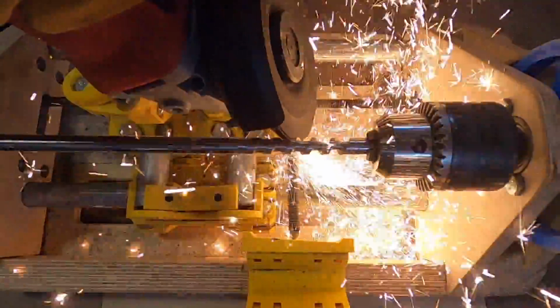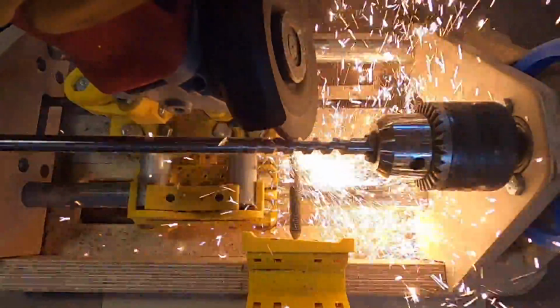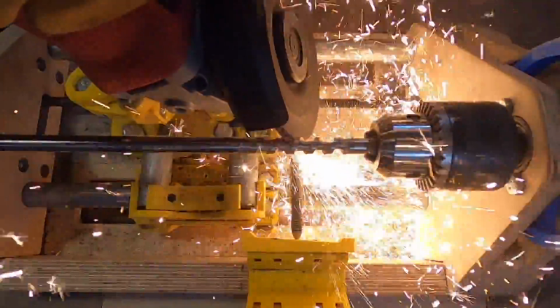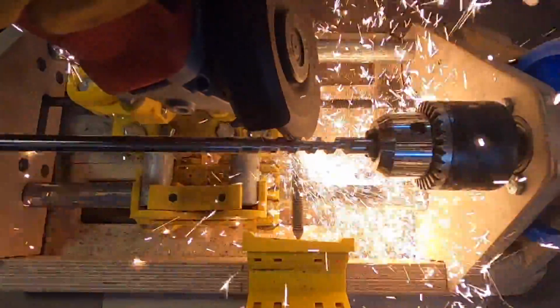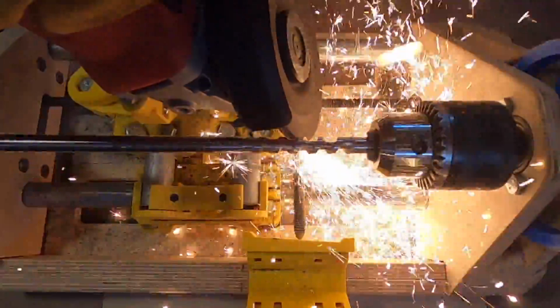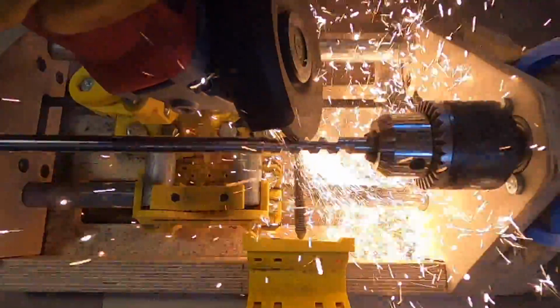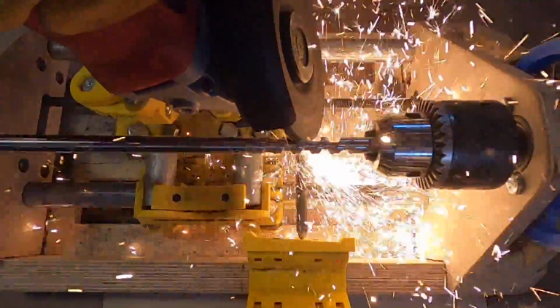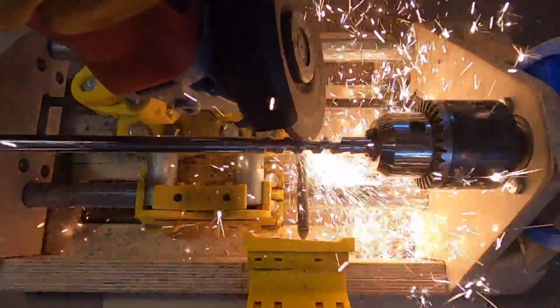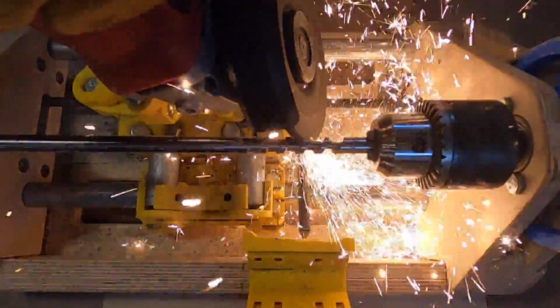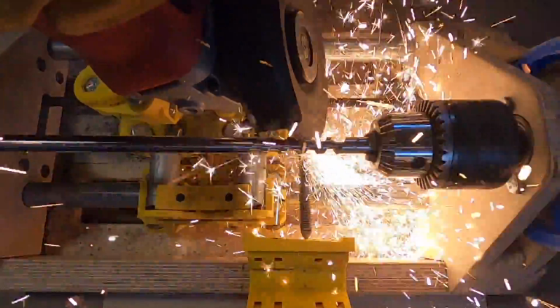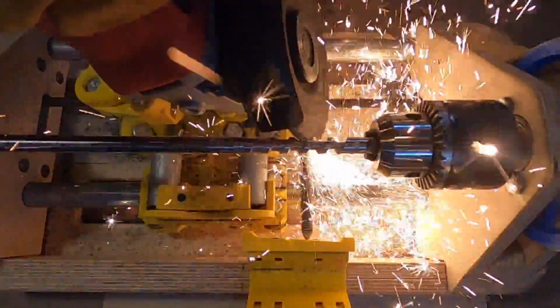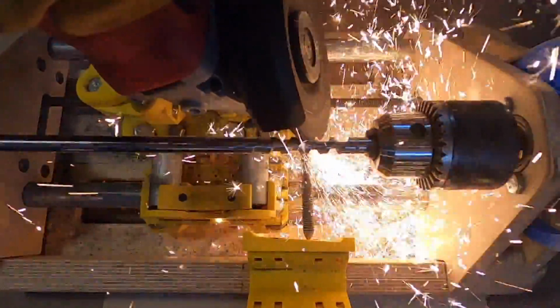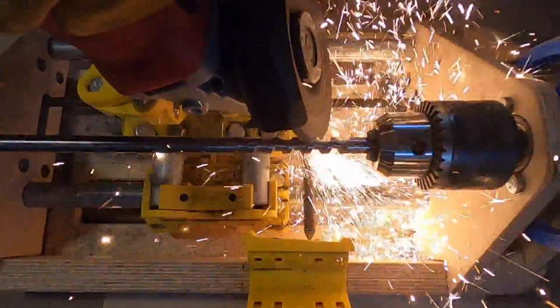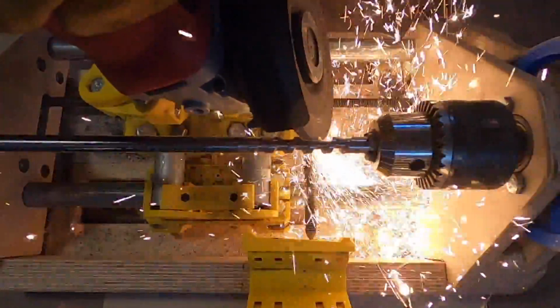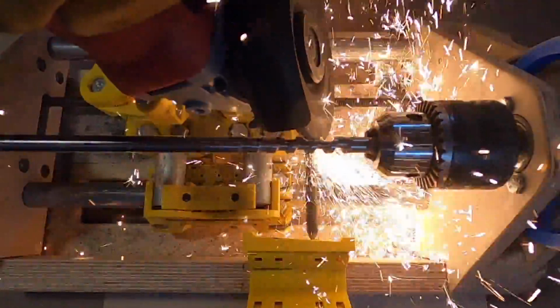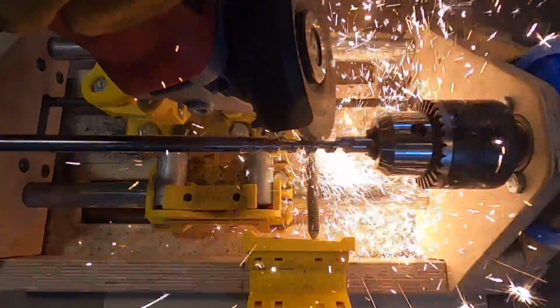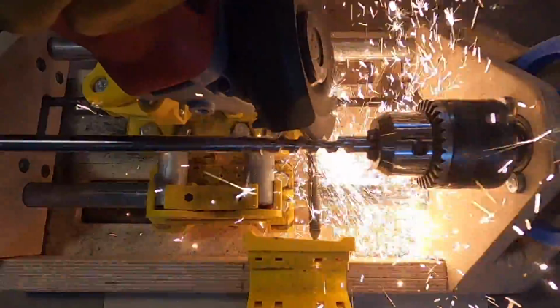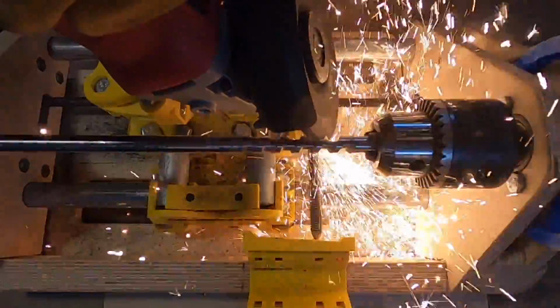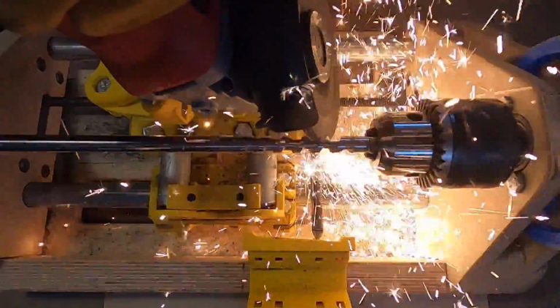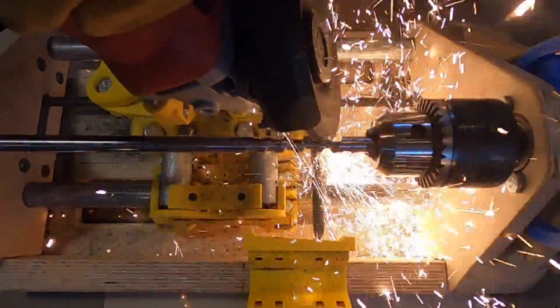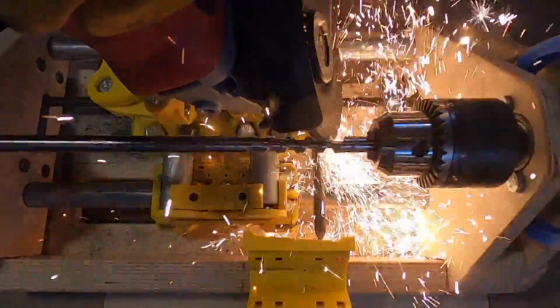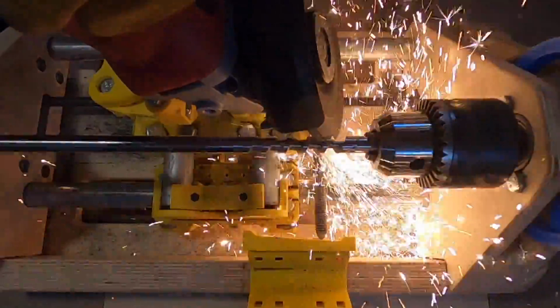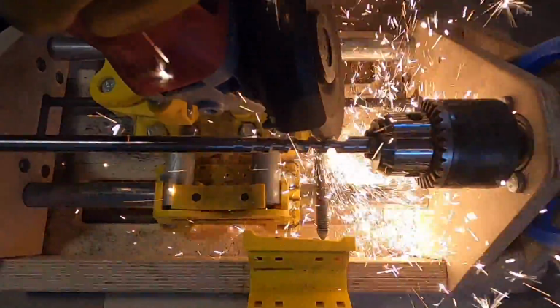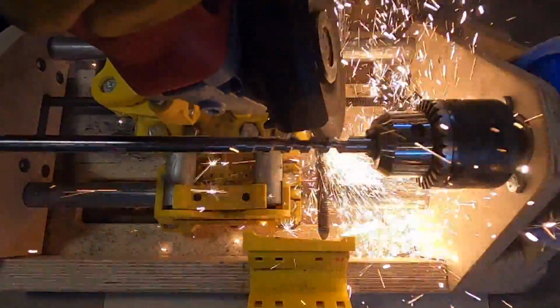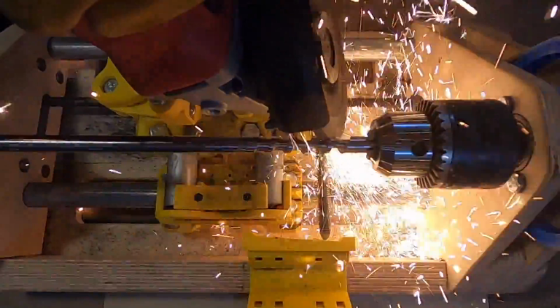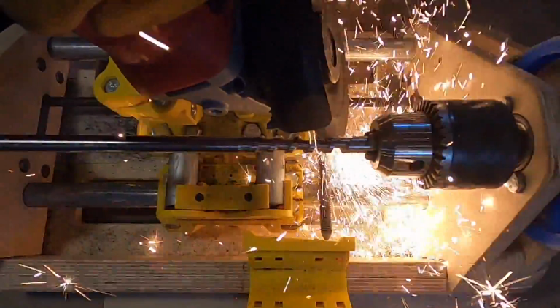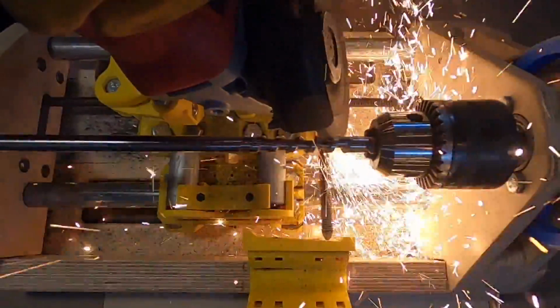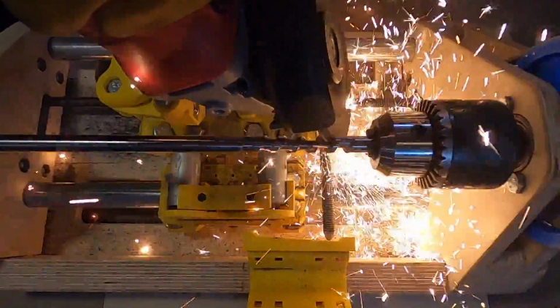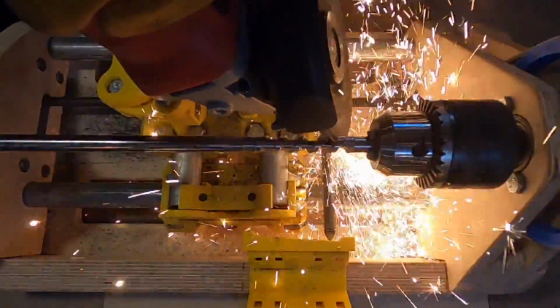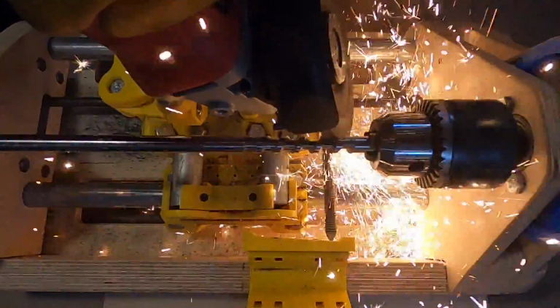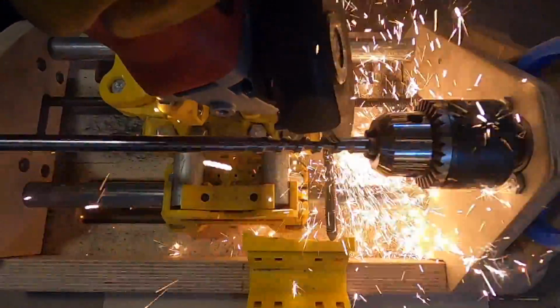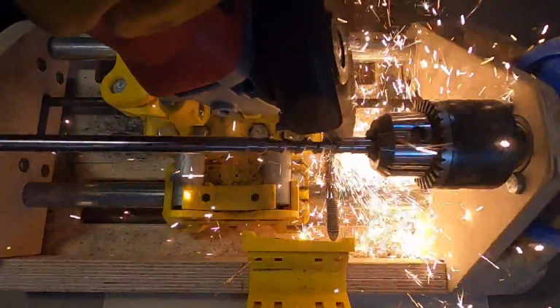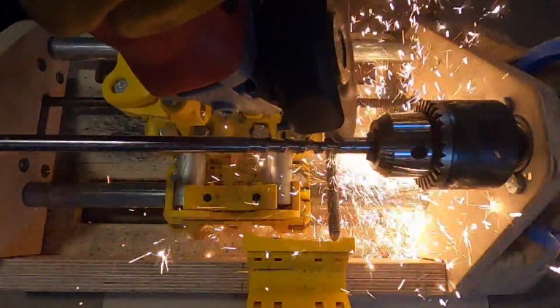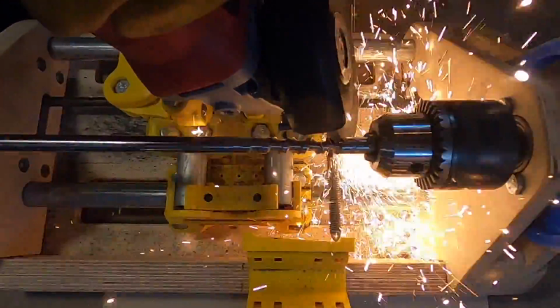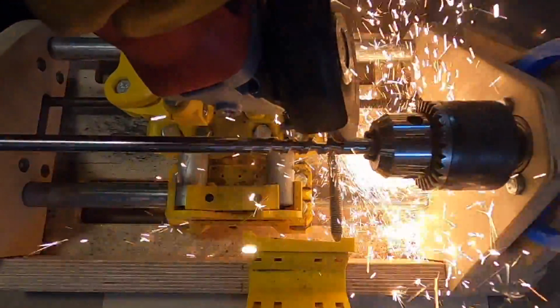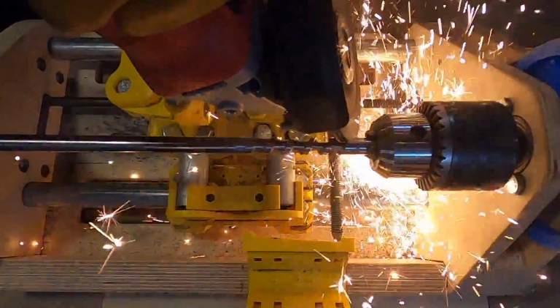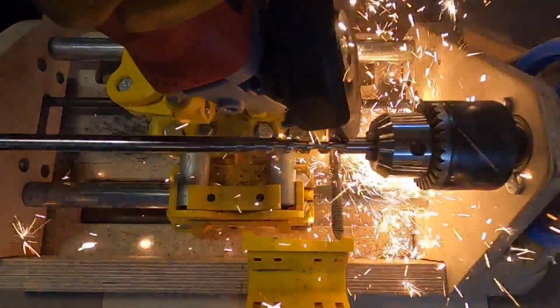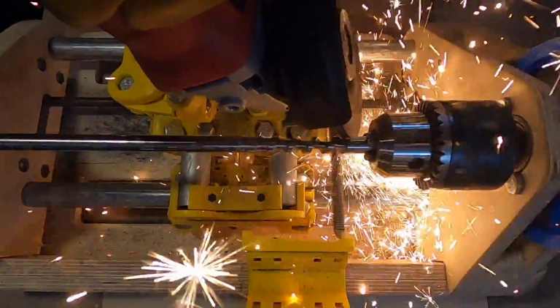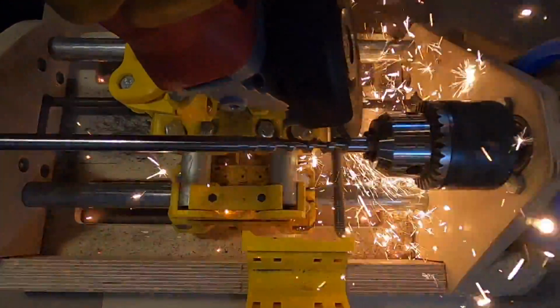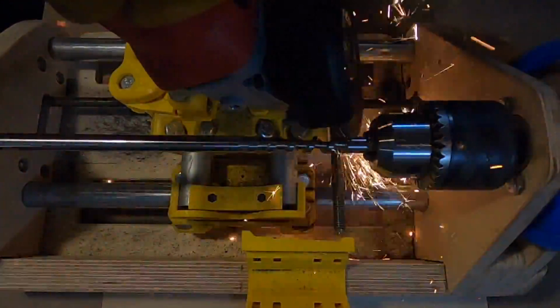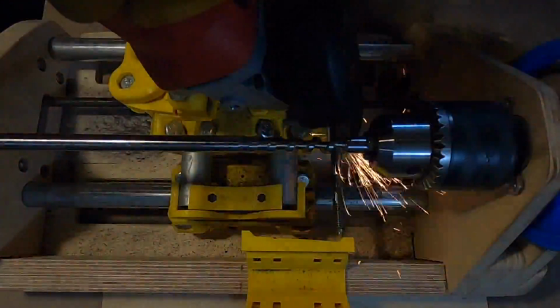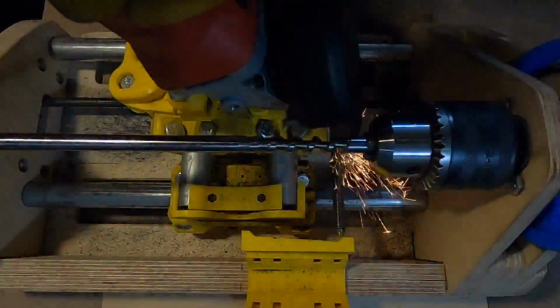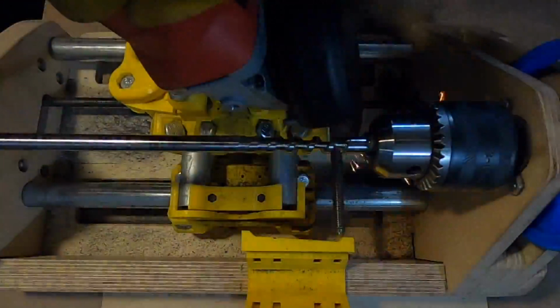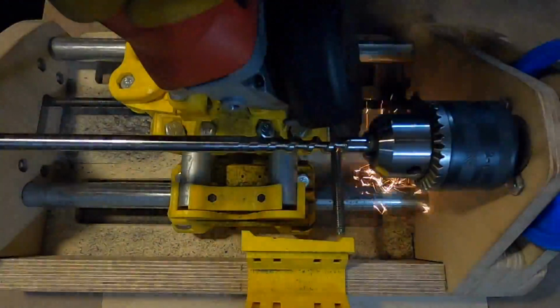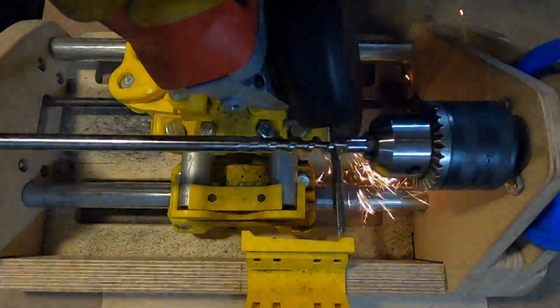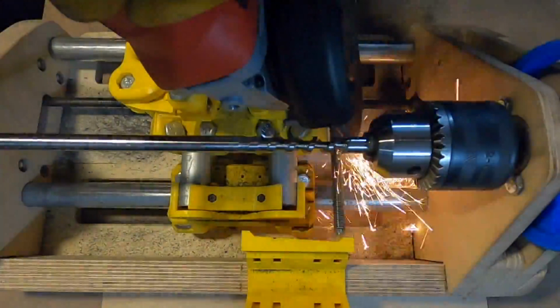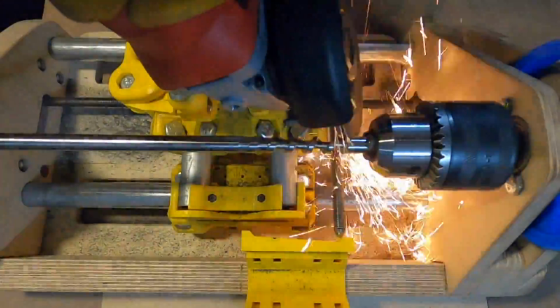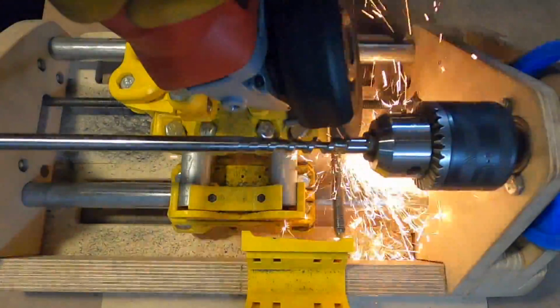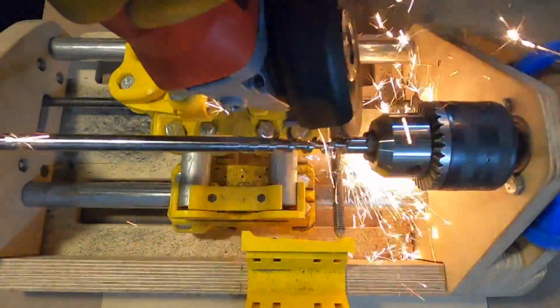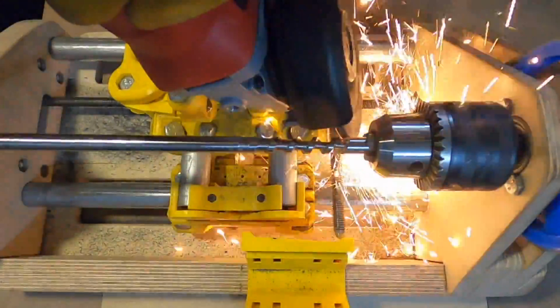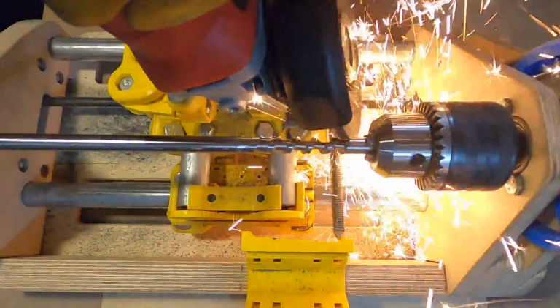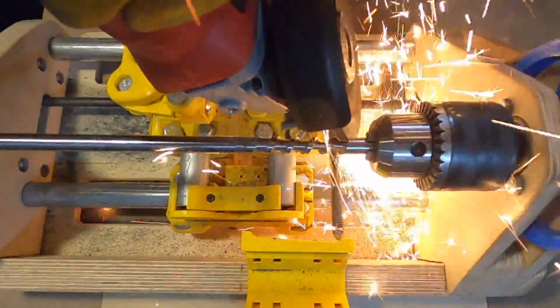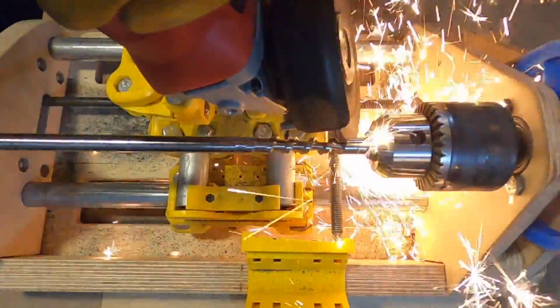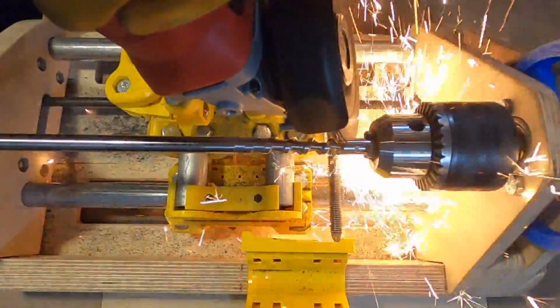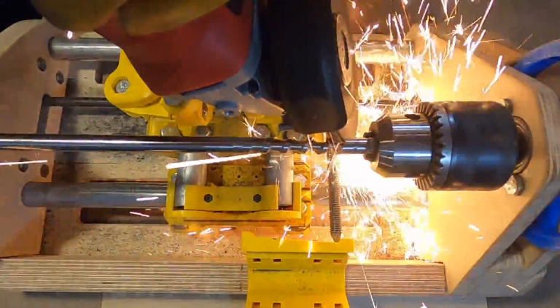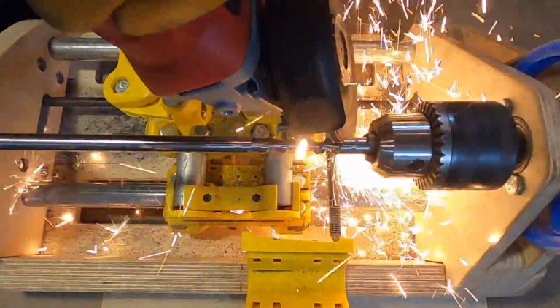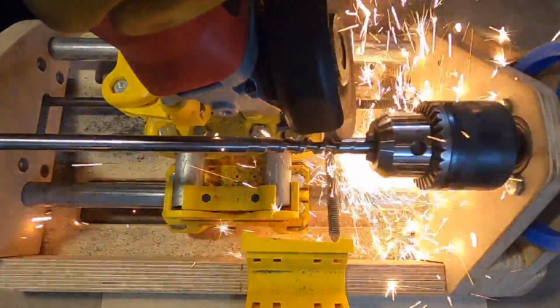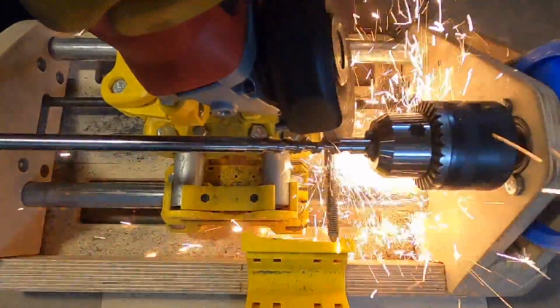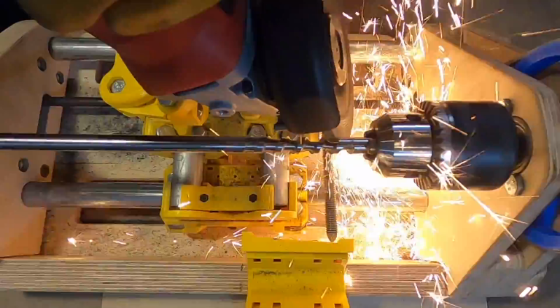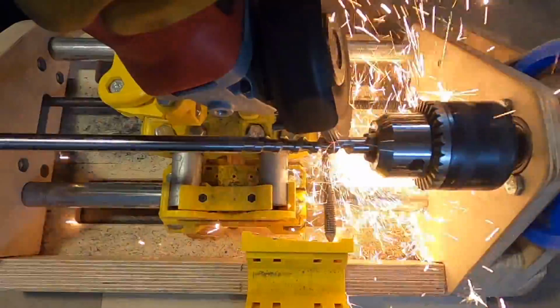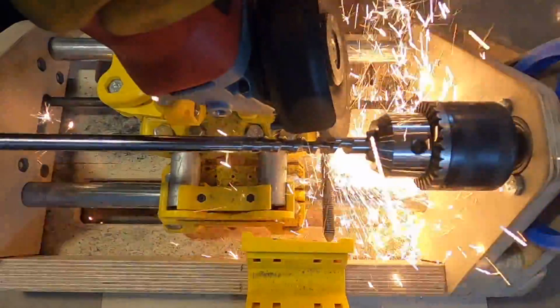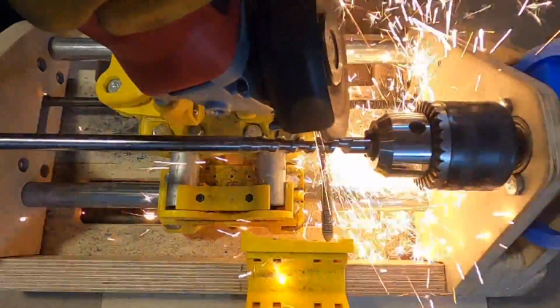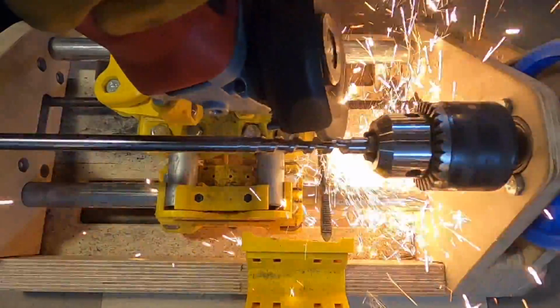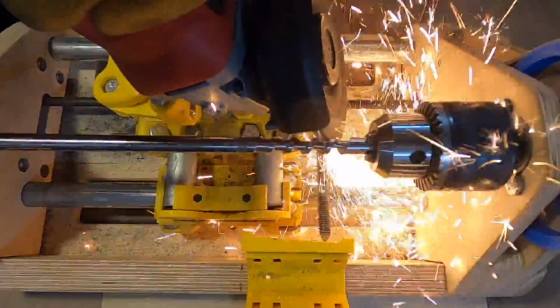When using the machine, the use of eye and hearing protection, natural fiber clothing, and respiratory protection is required.